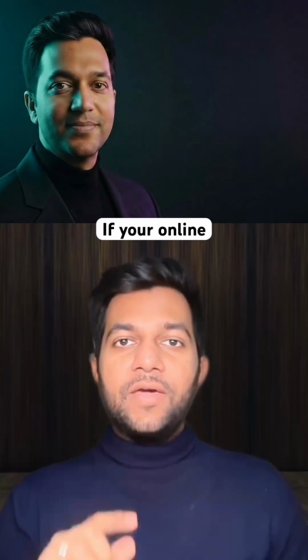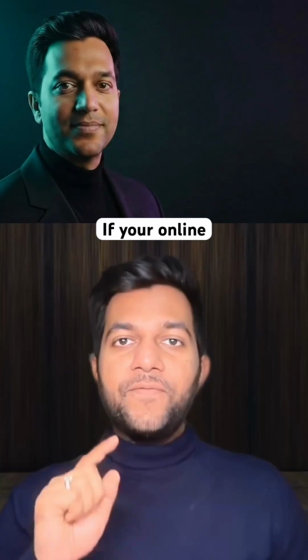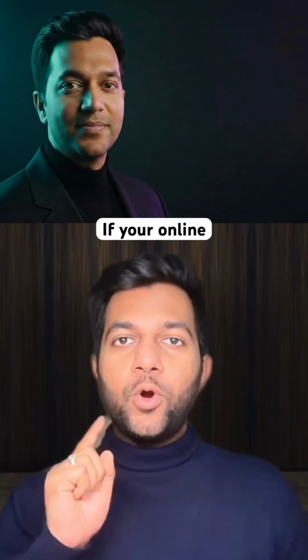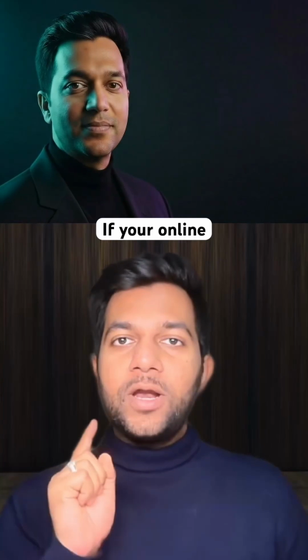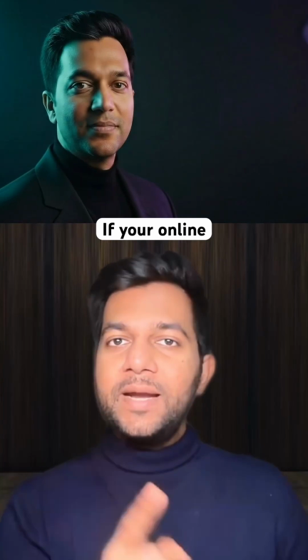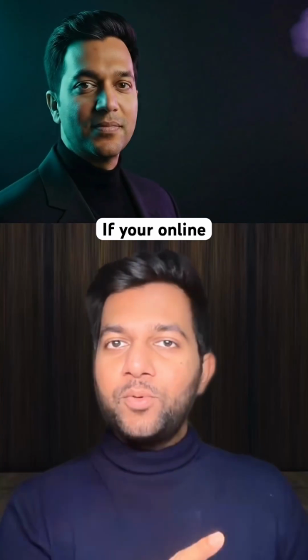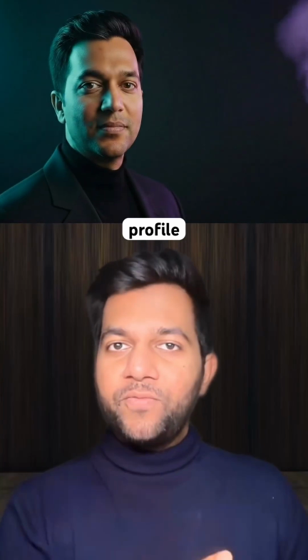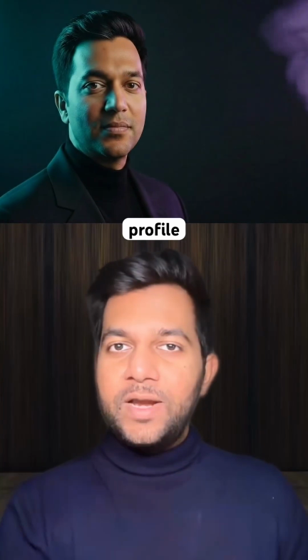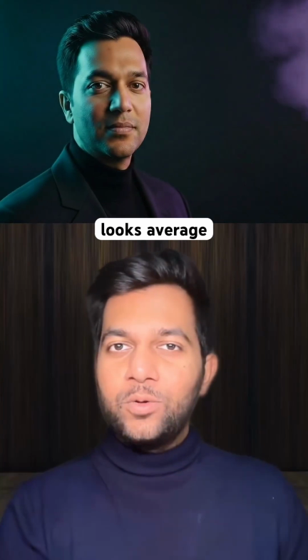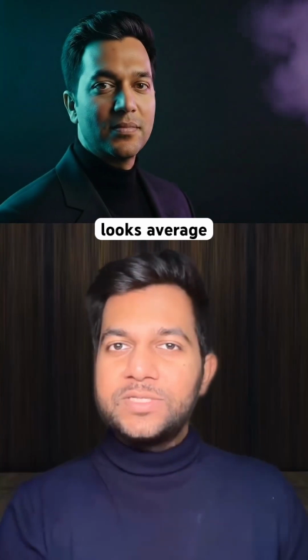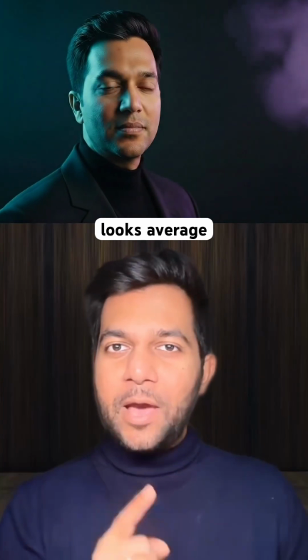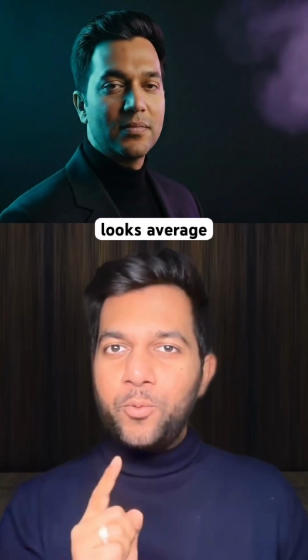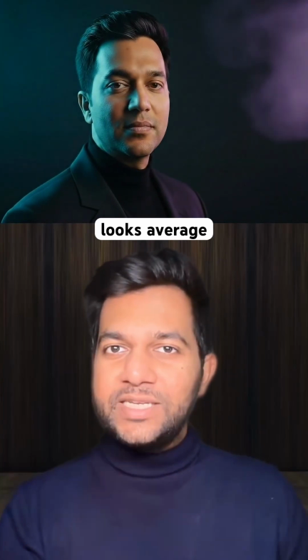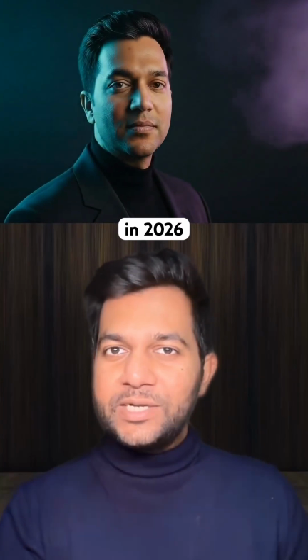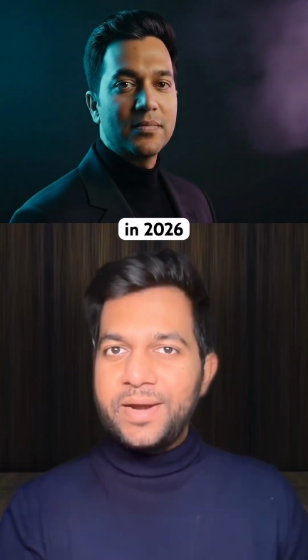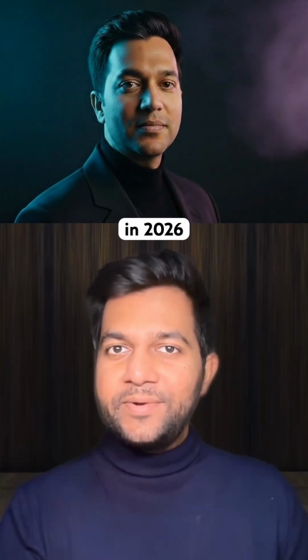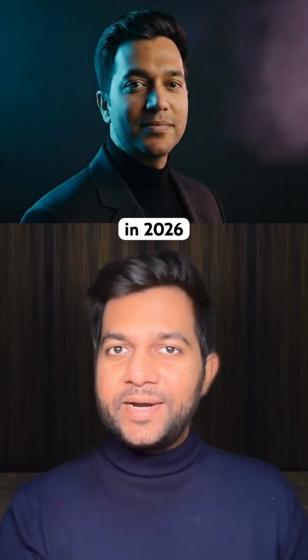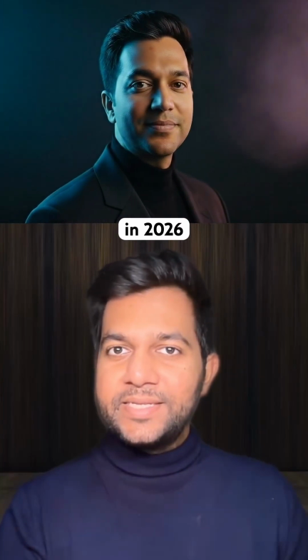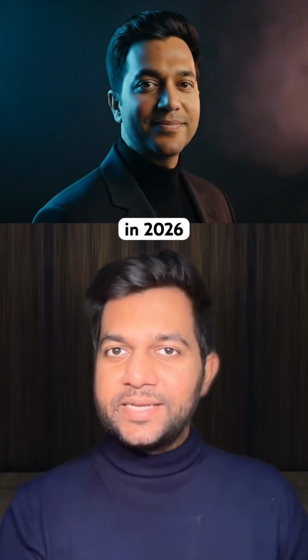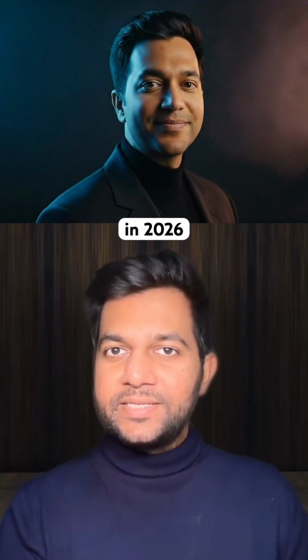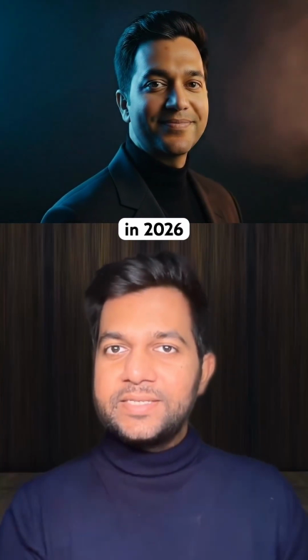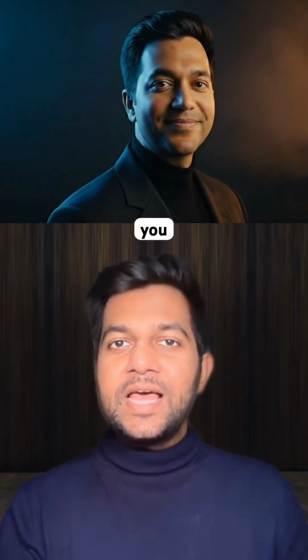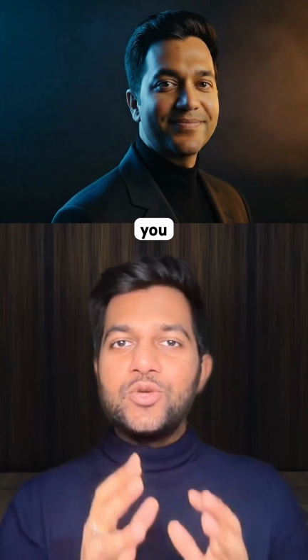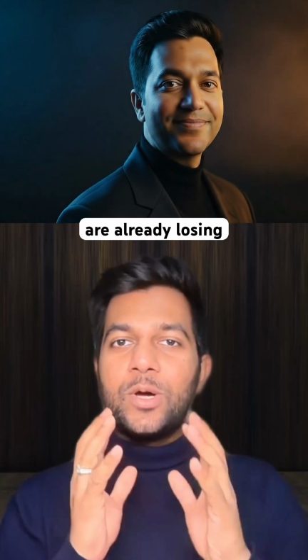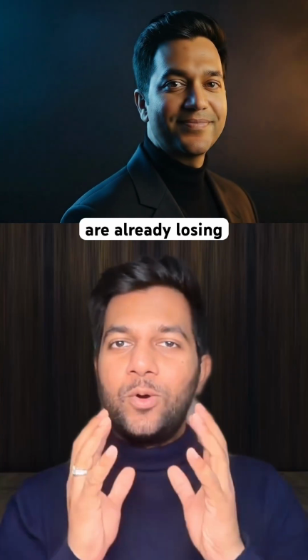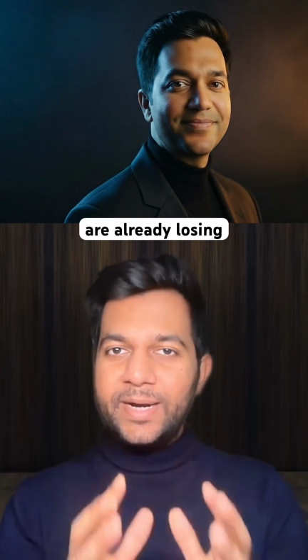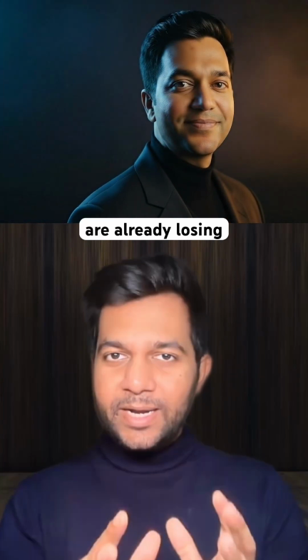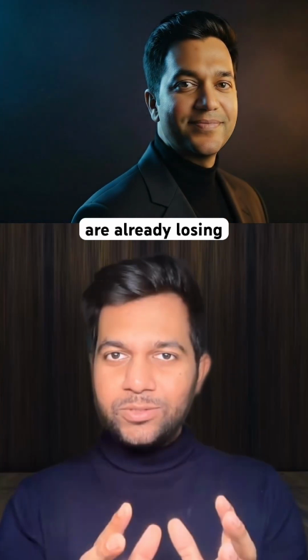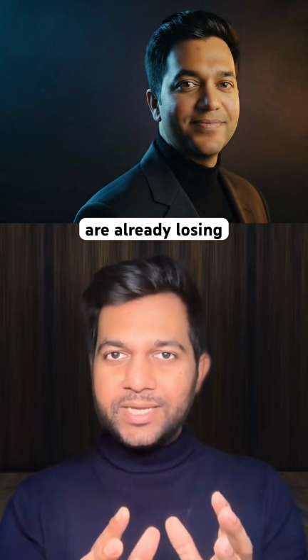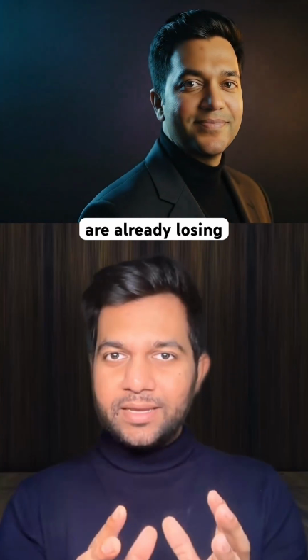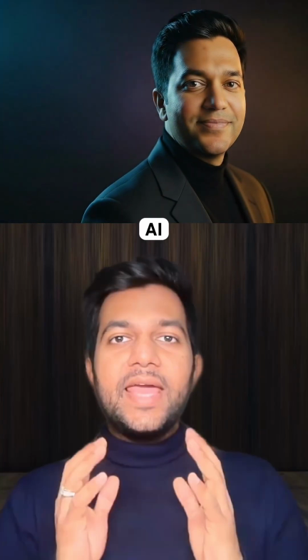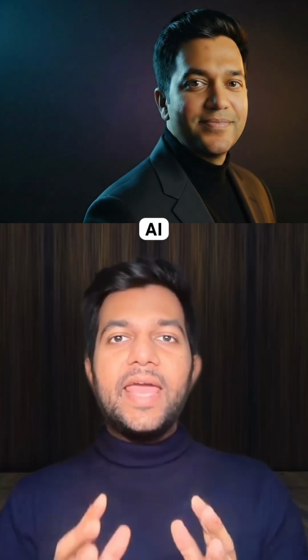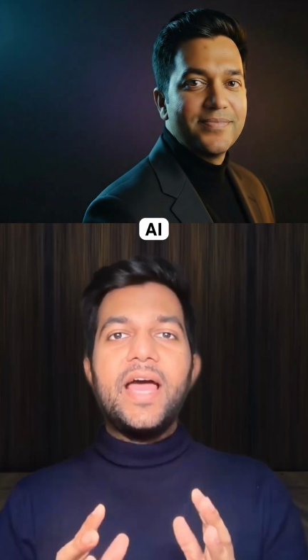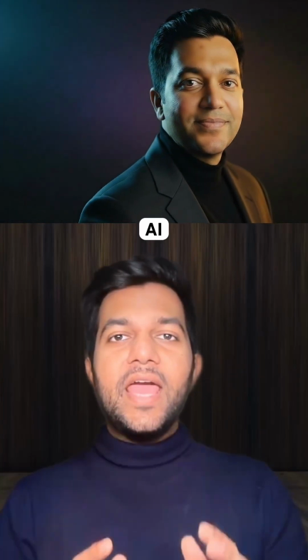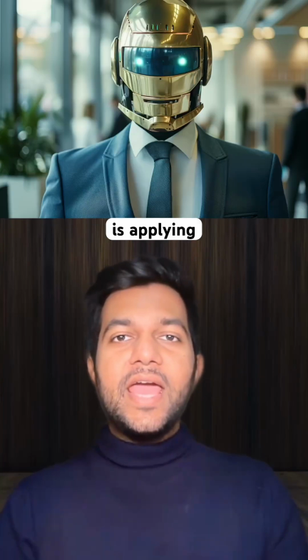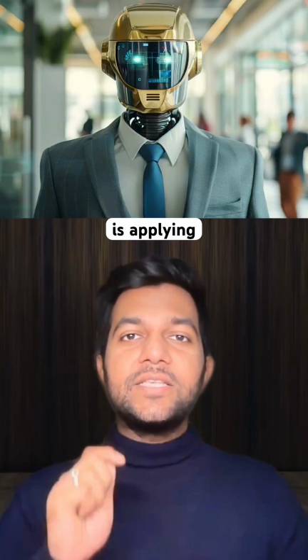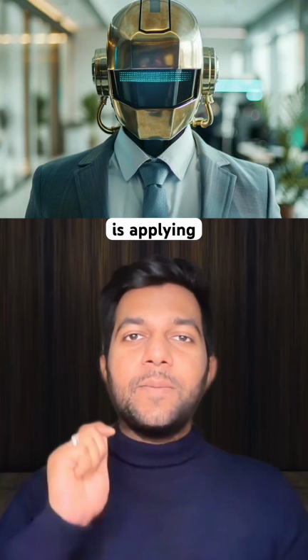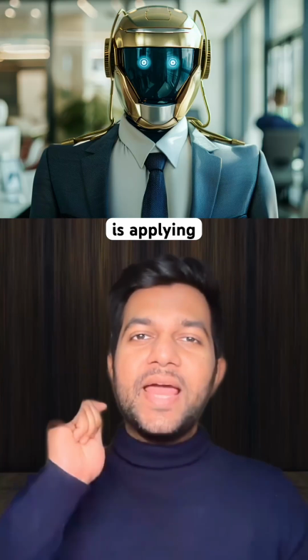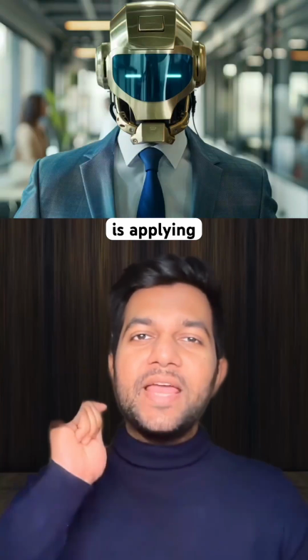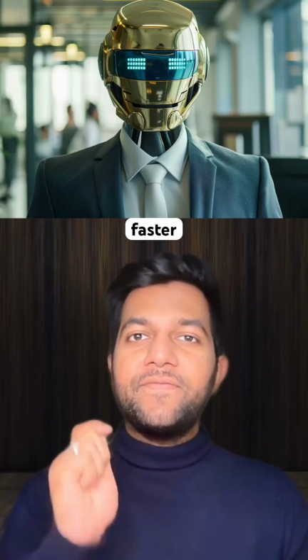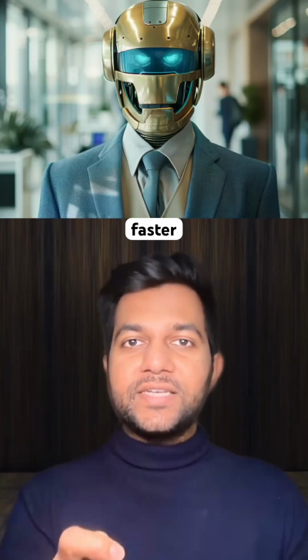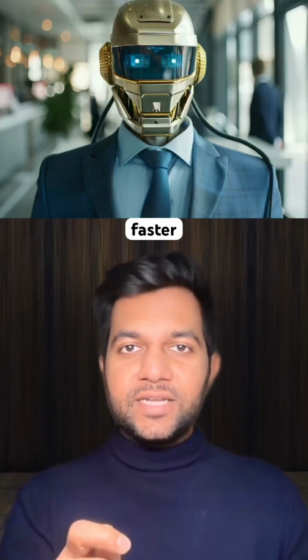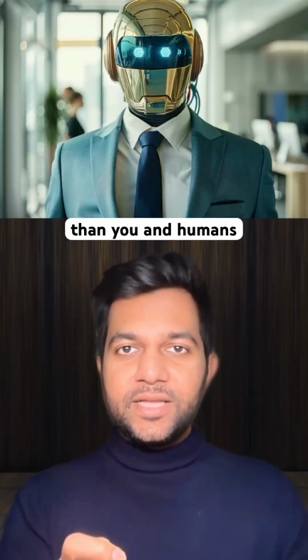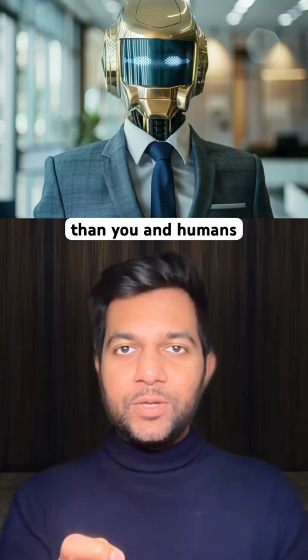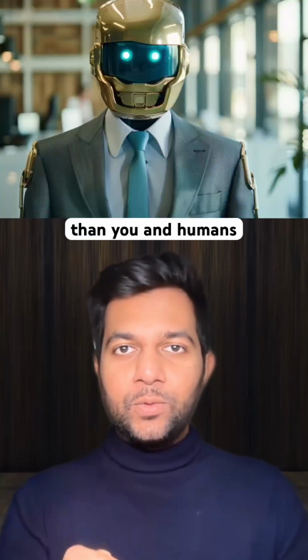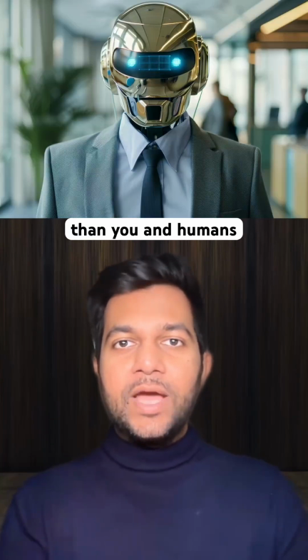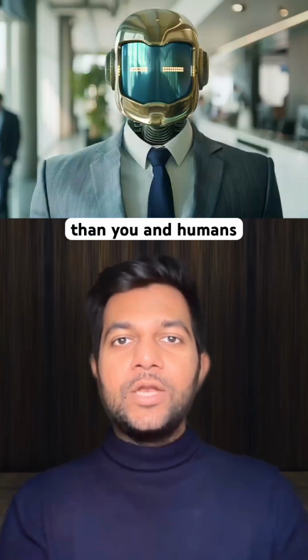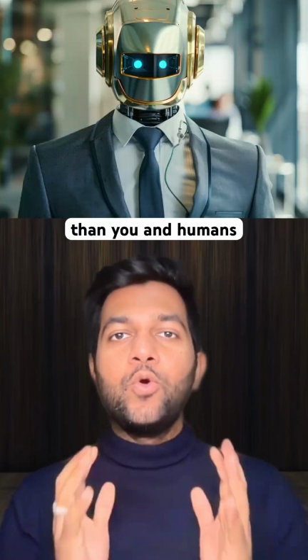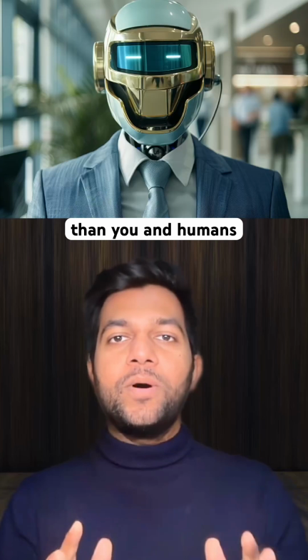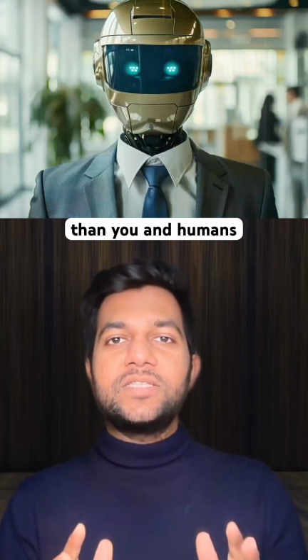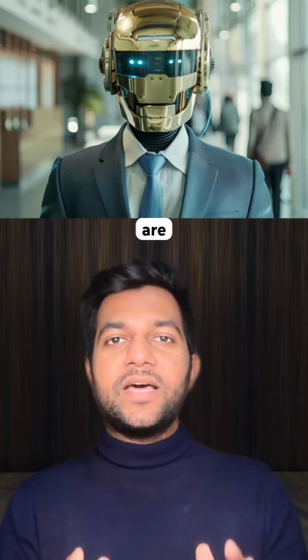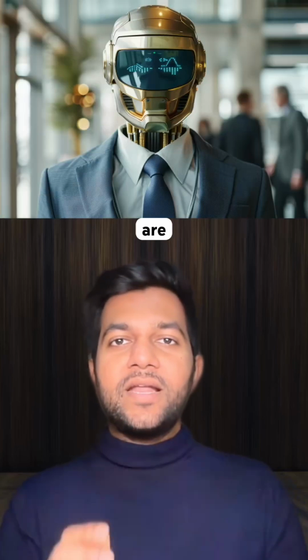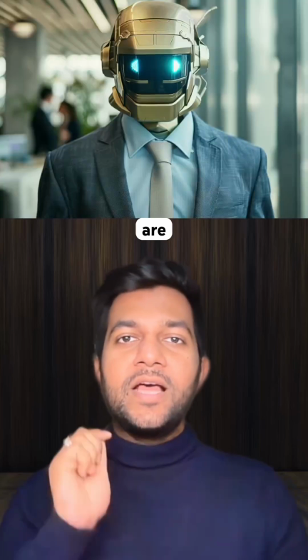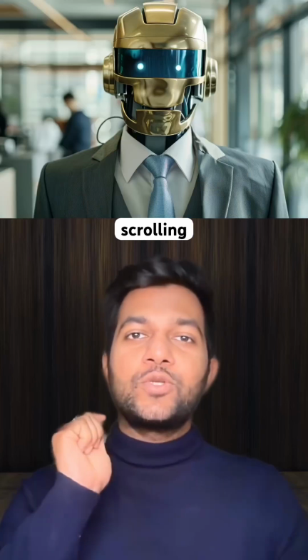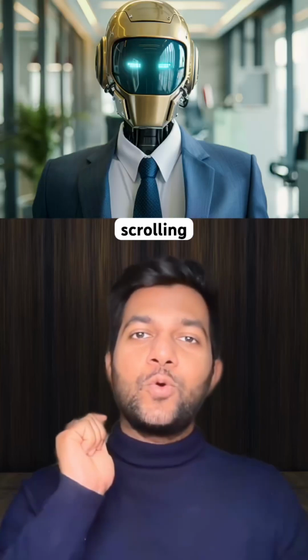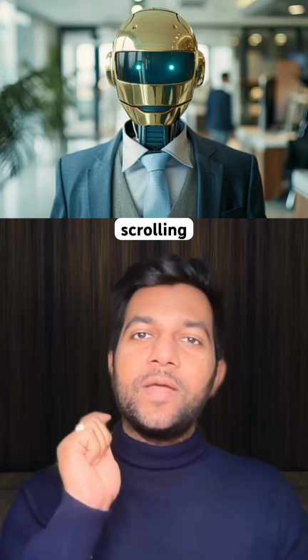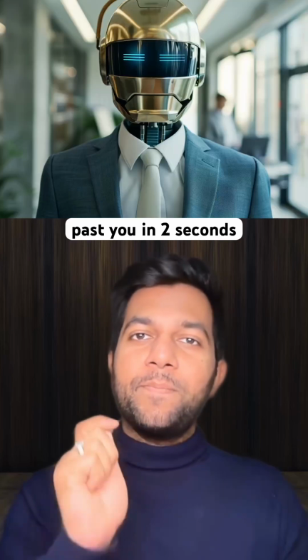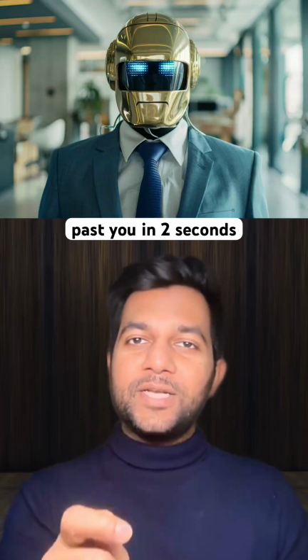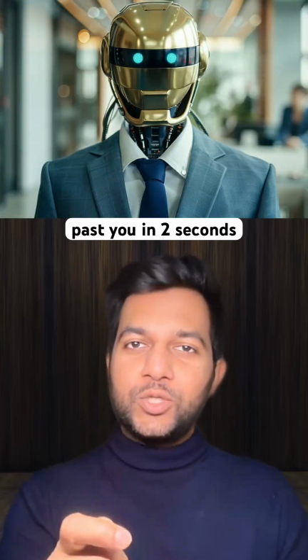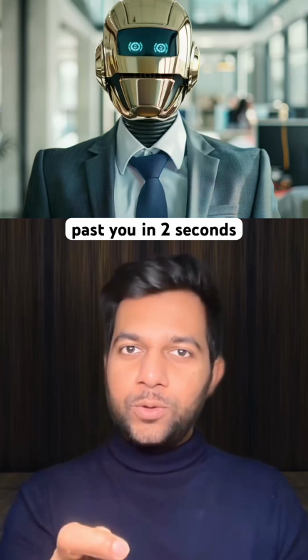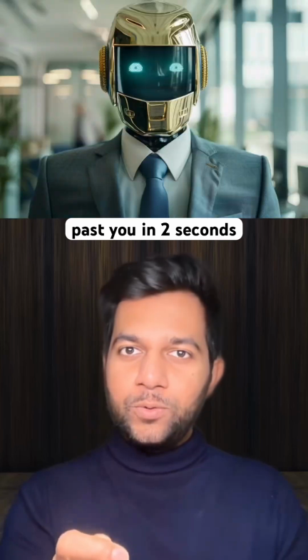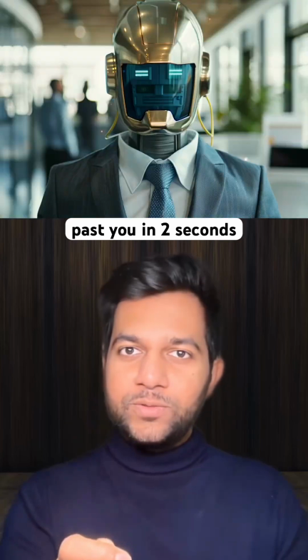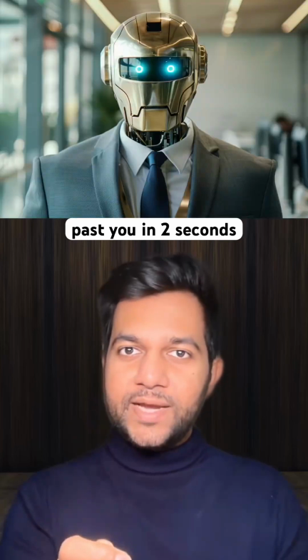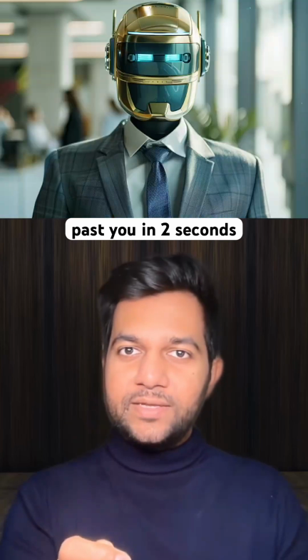If your online profile looks average in 2026, you are already losing. AI is applying faster than you, and humans are scrolling past you in 2 seconds.